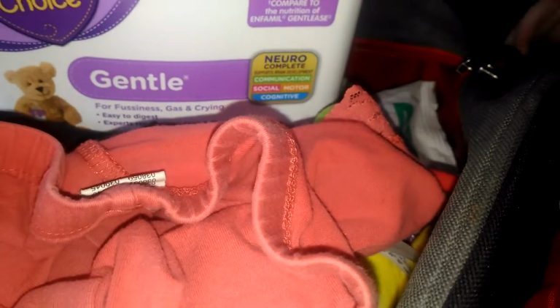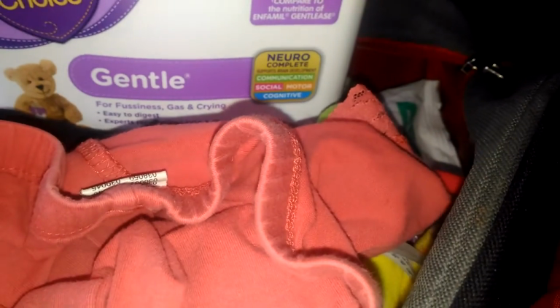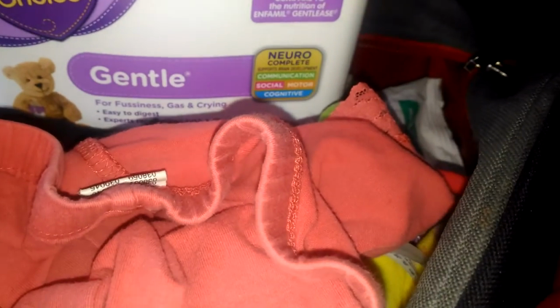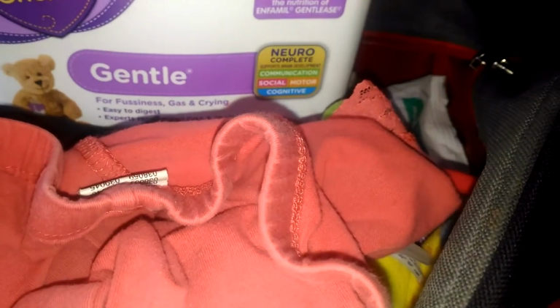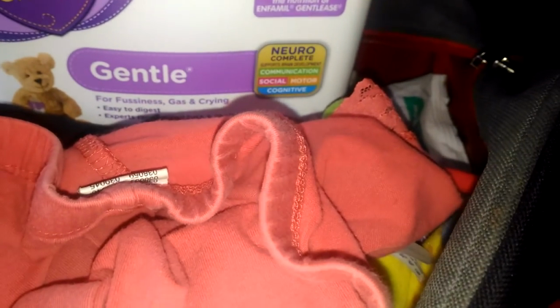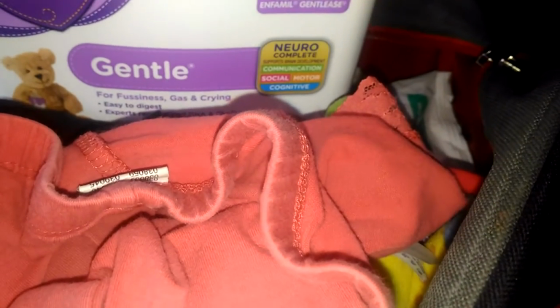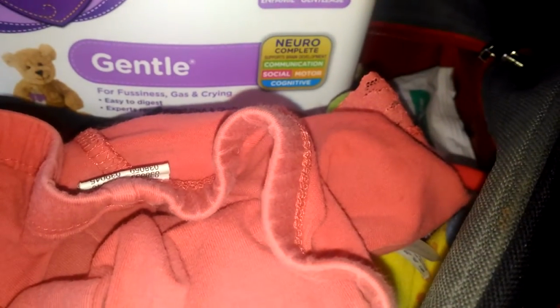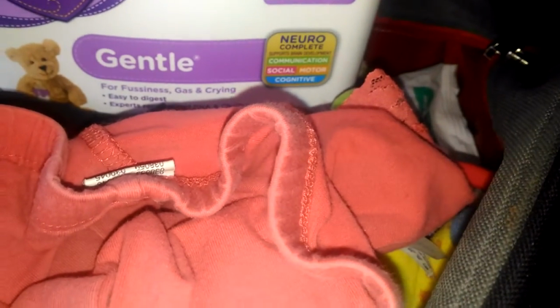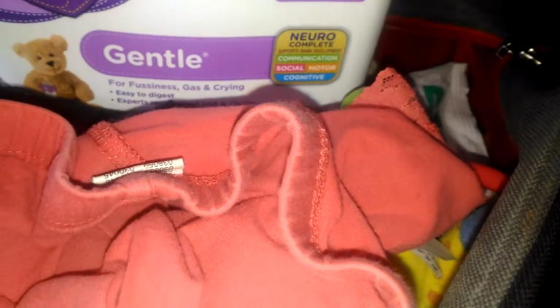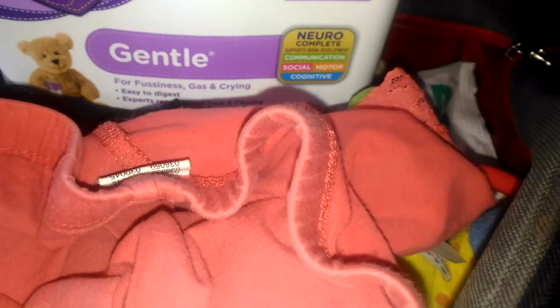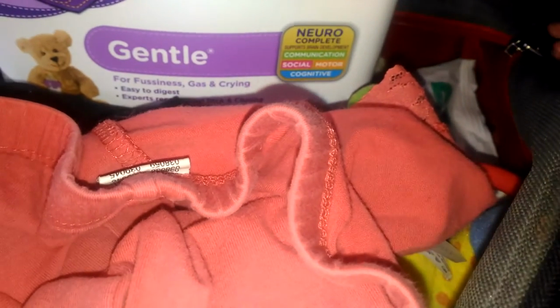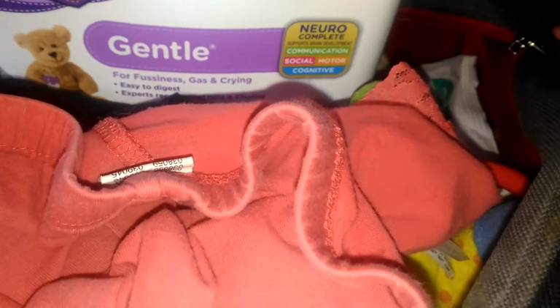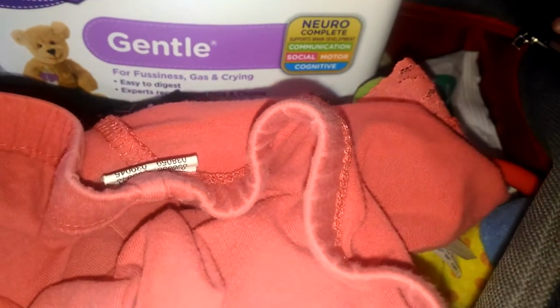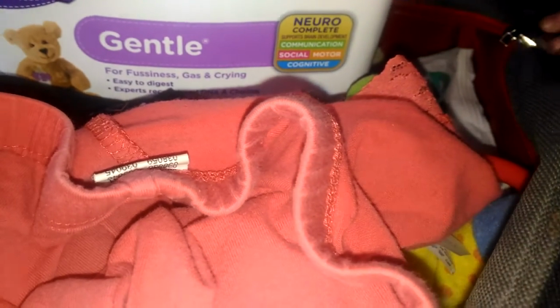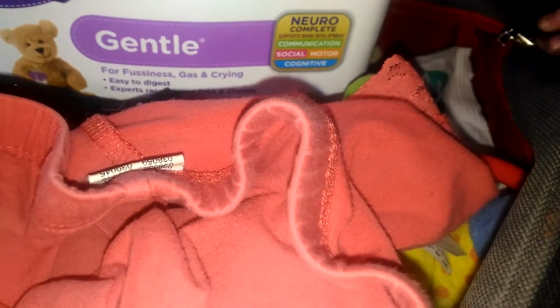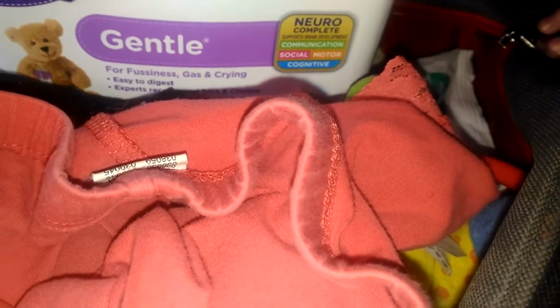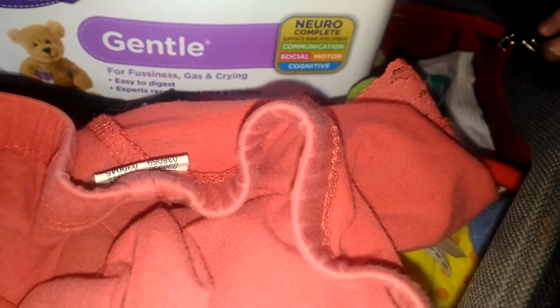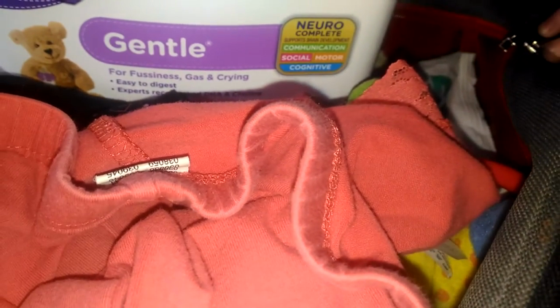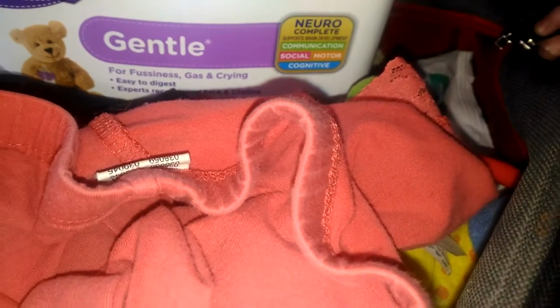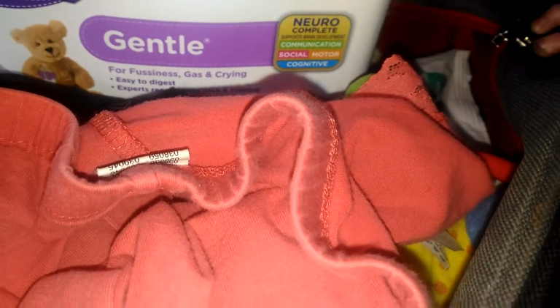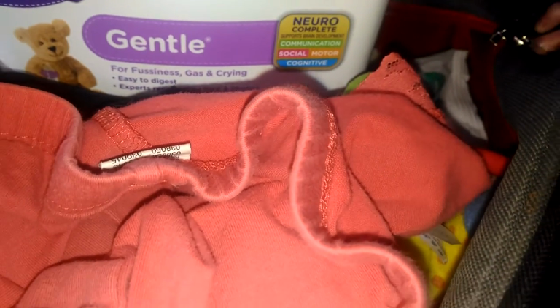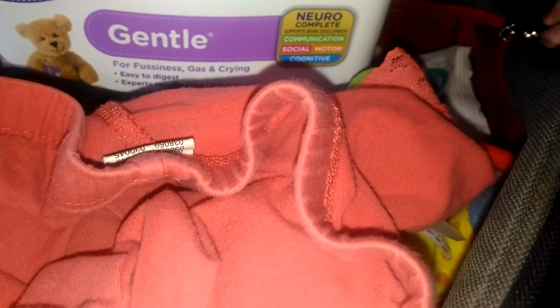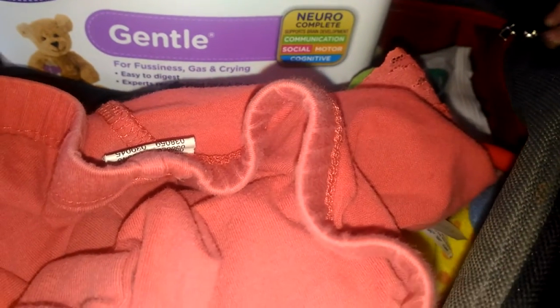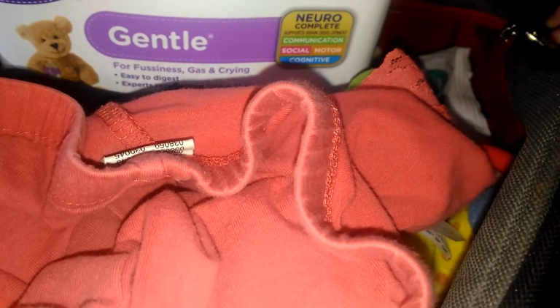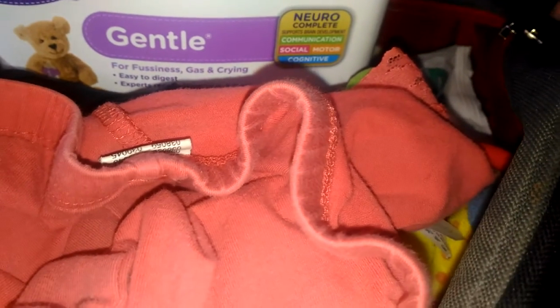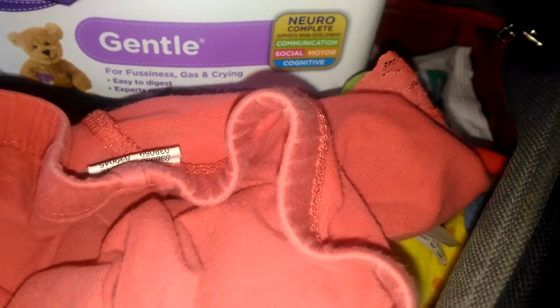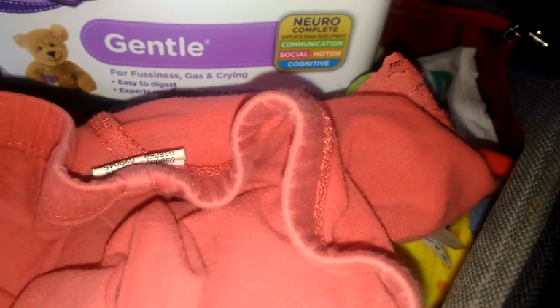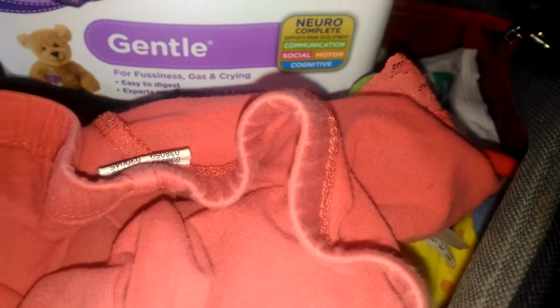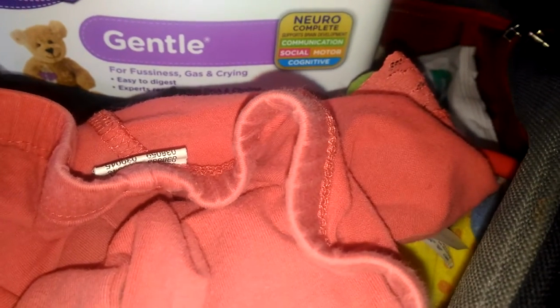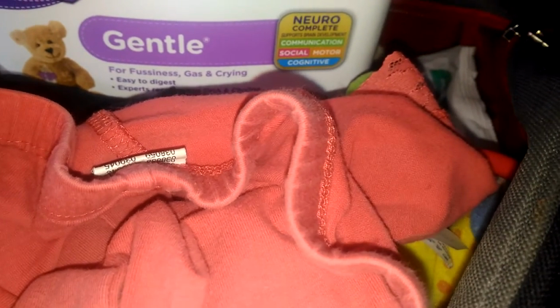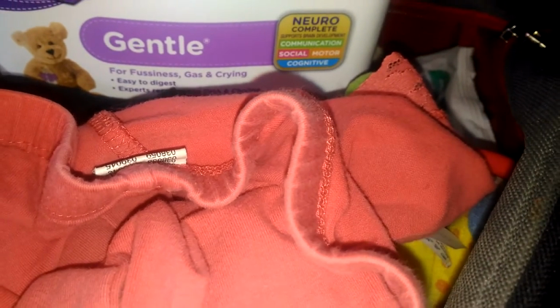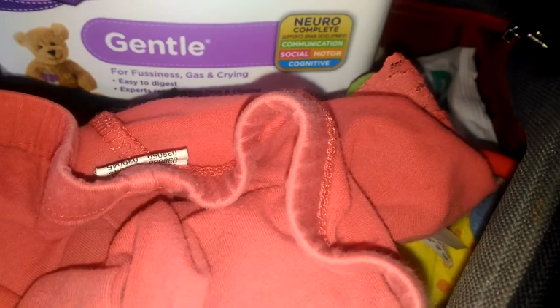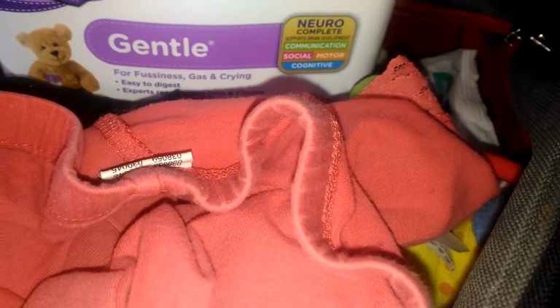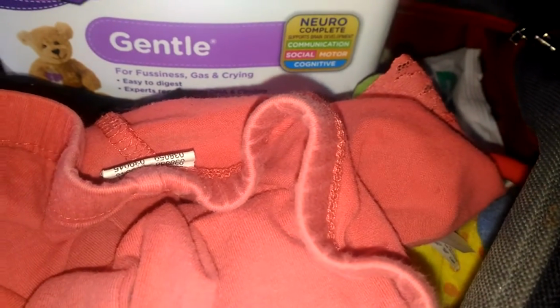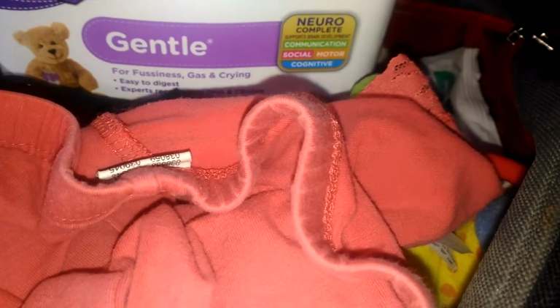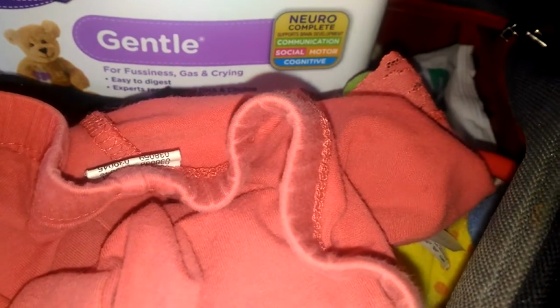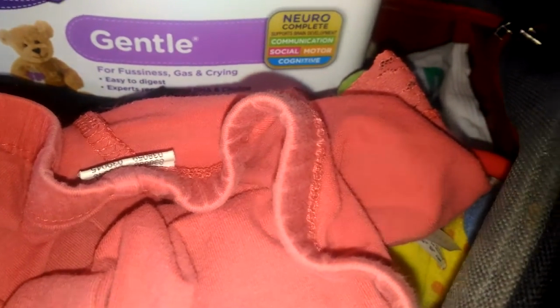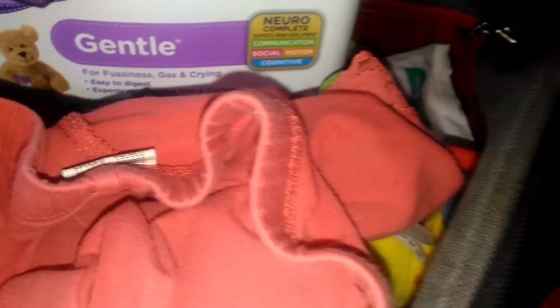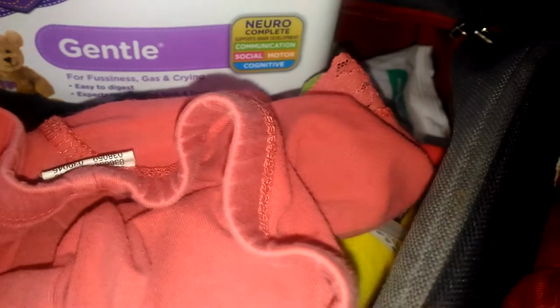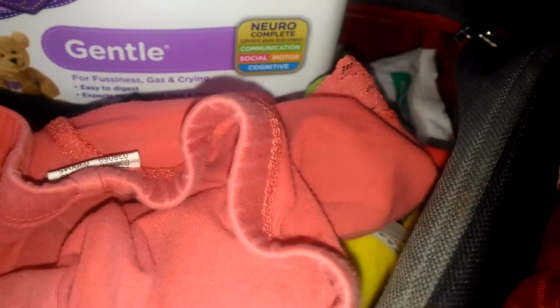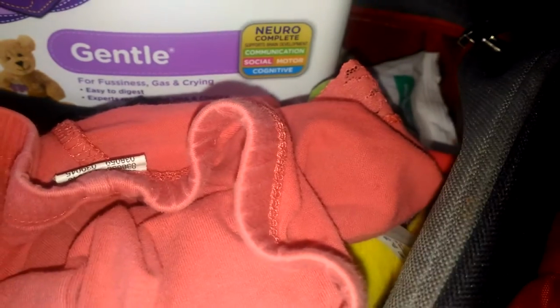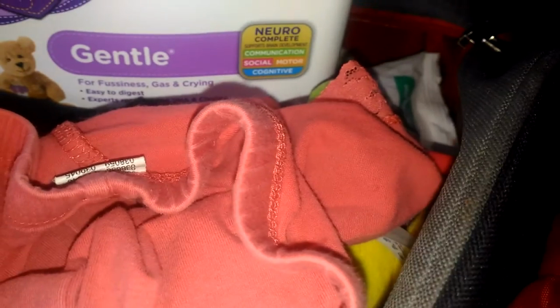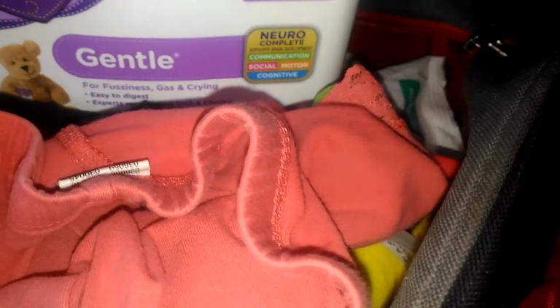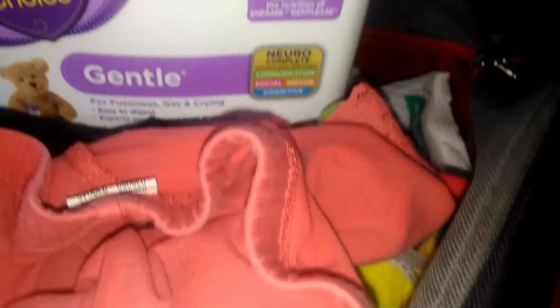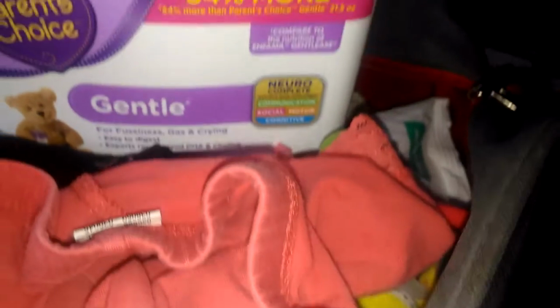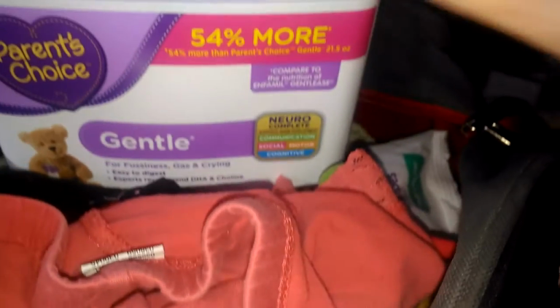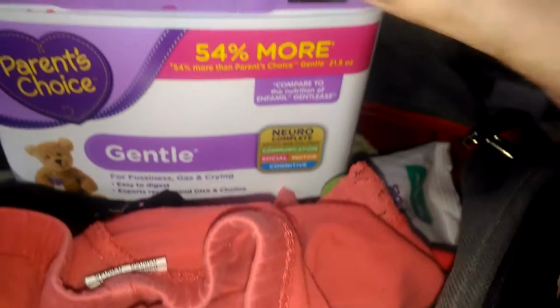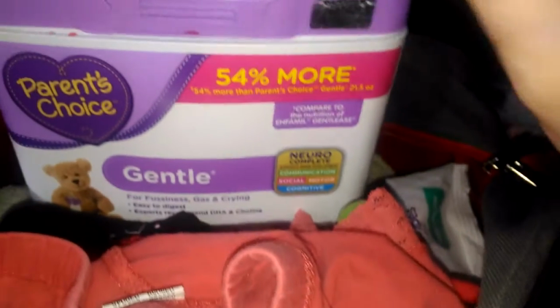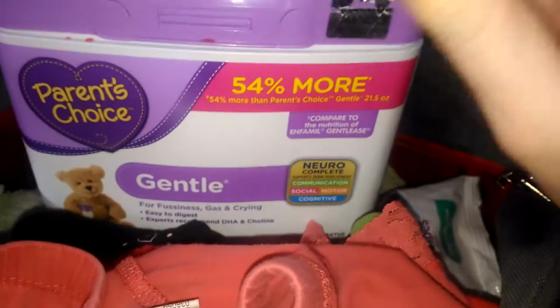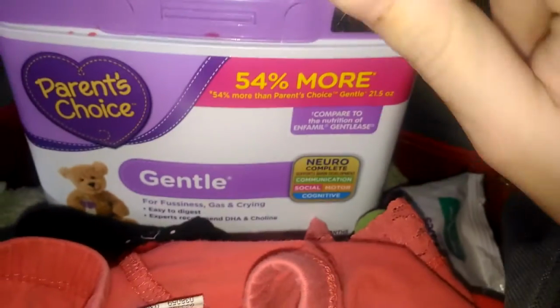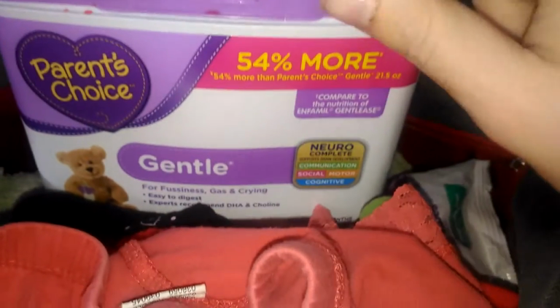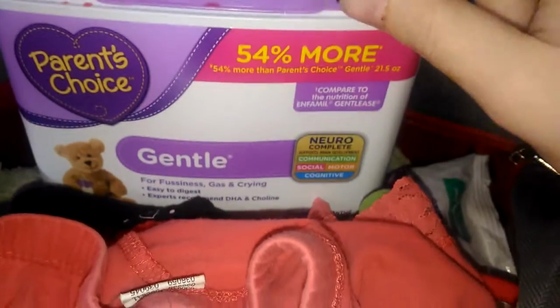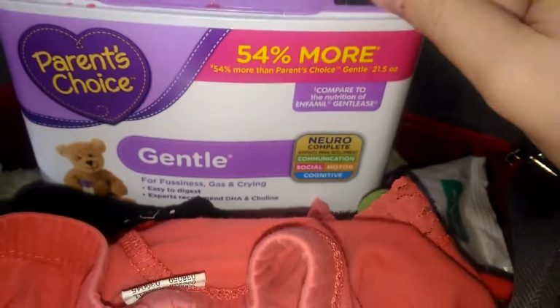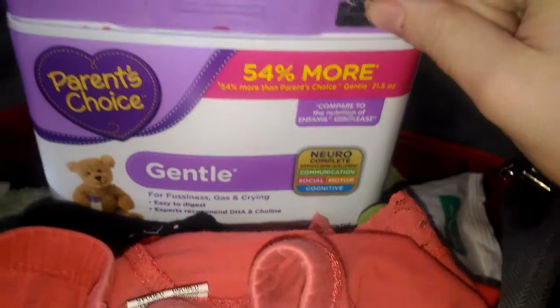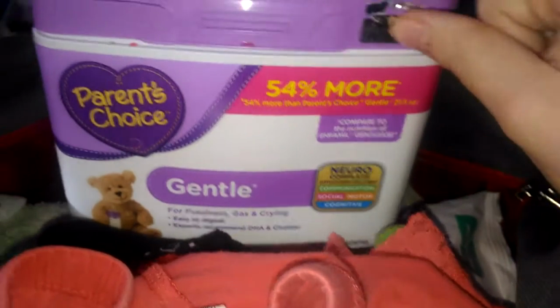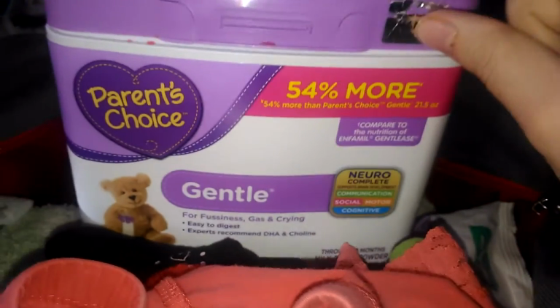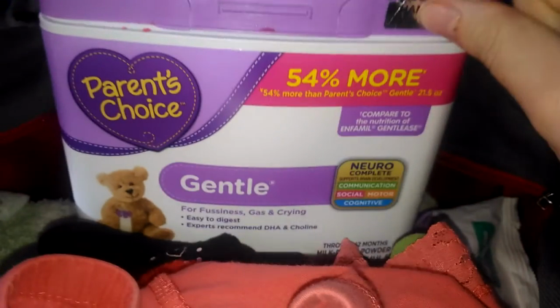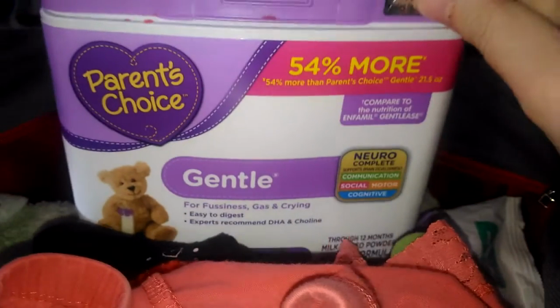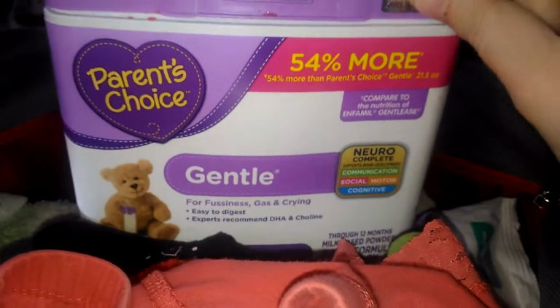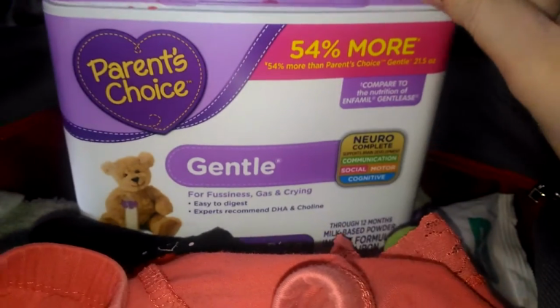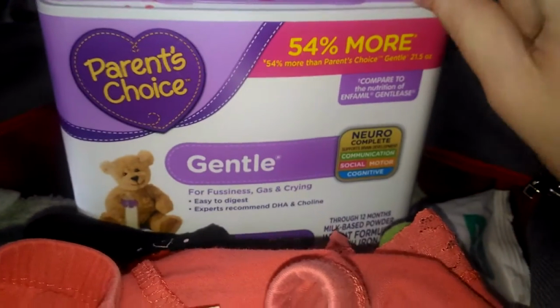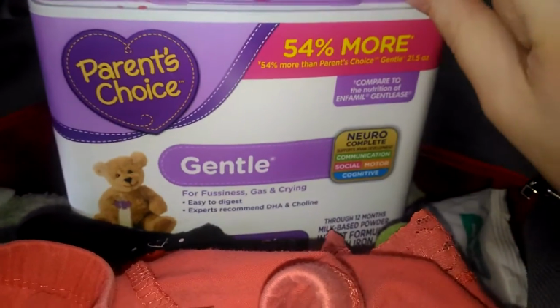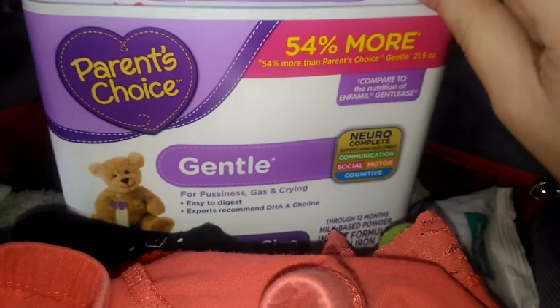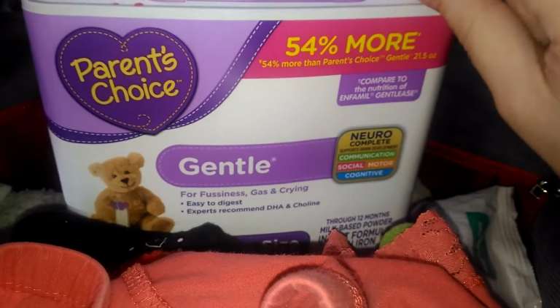If you guys notice anything going missing, Samantha's trying to pull things out of the diaper bag. But first we always have our formula.